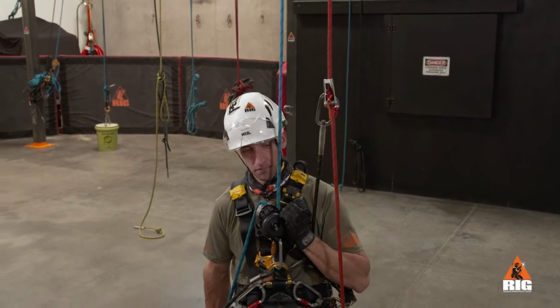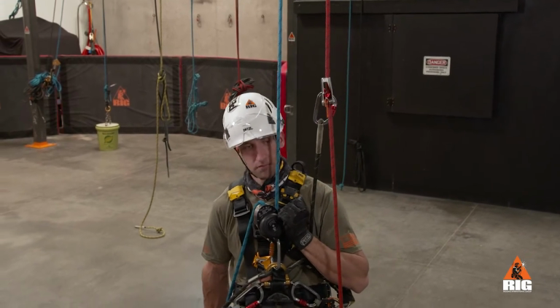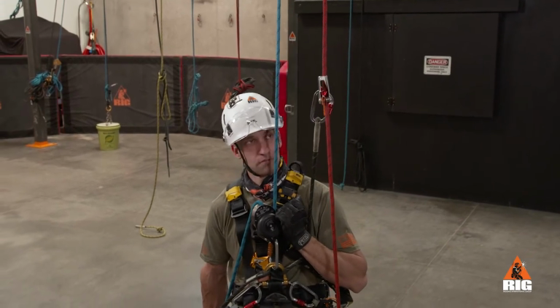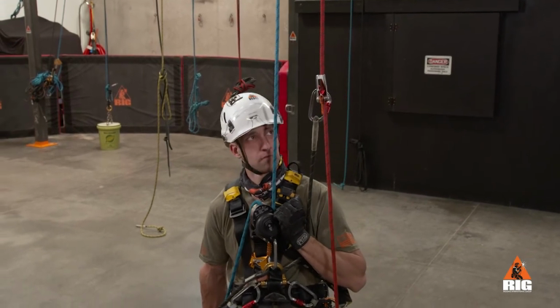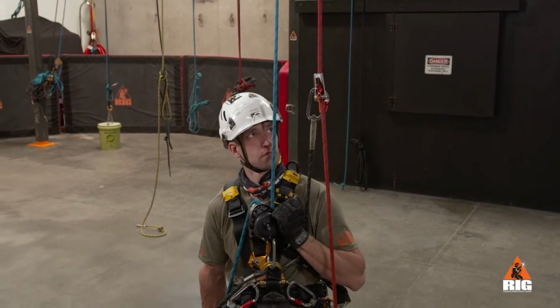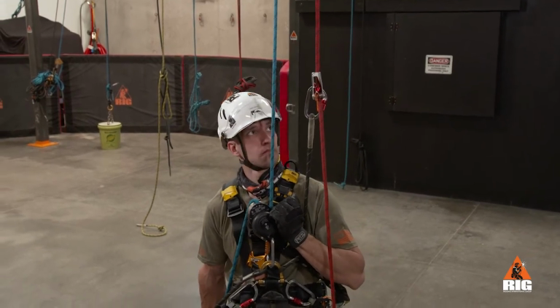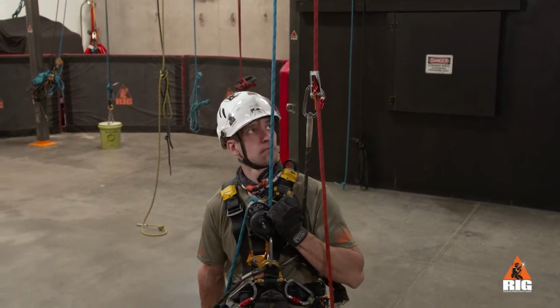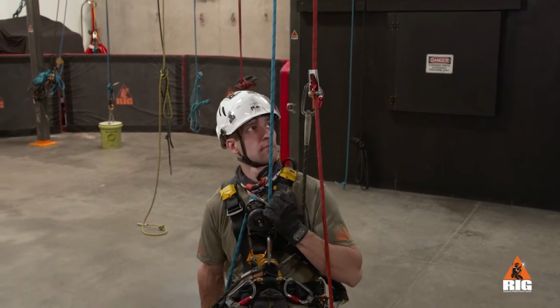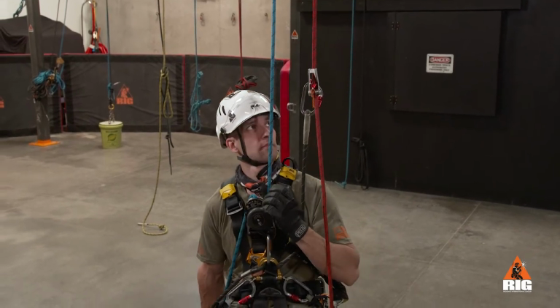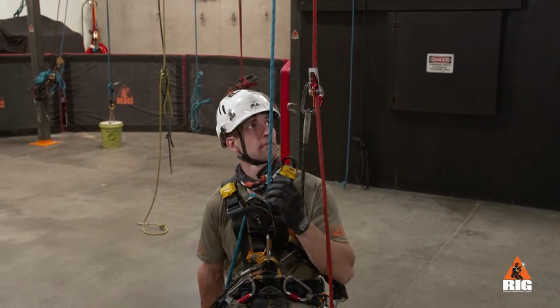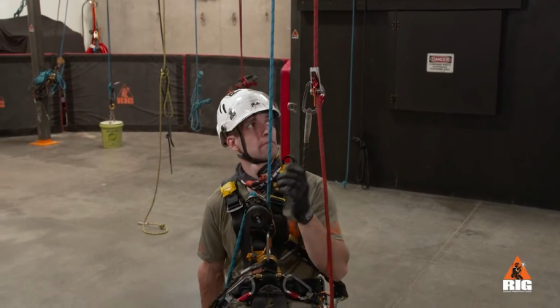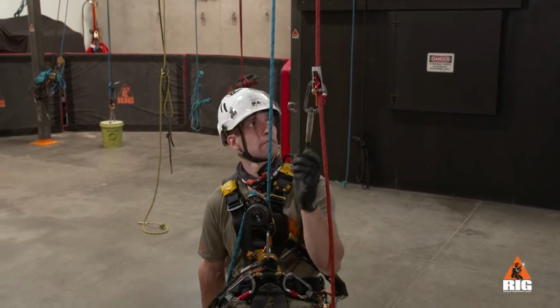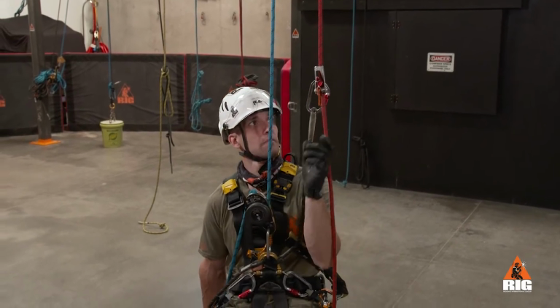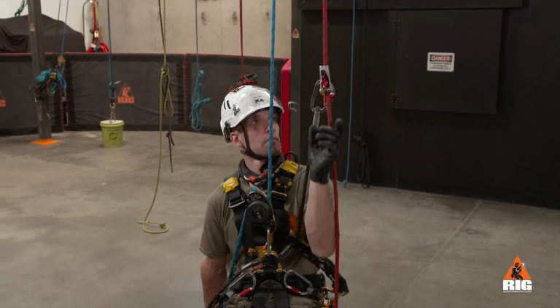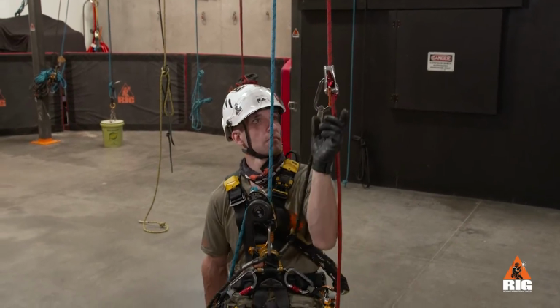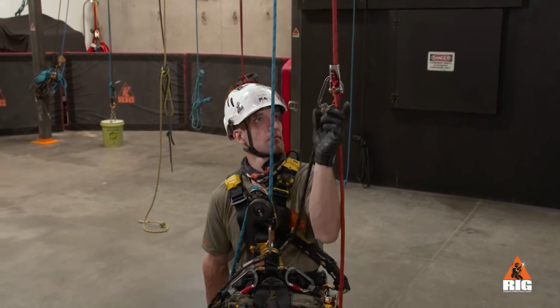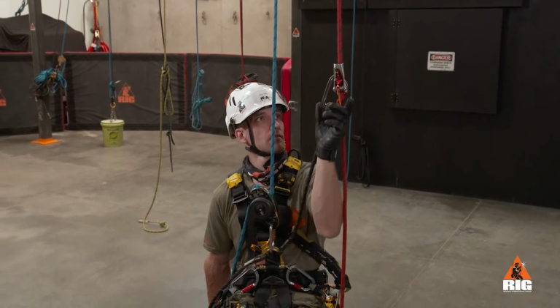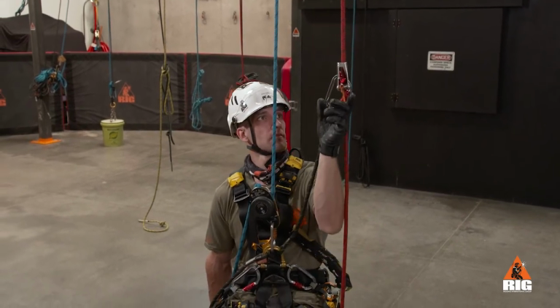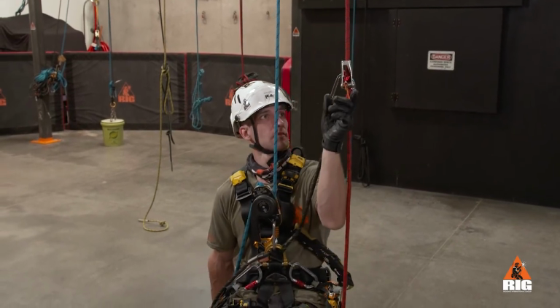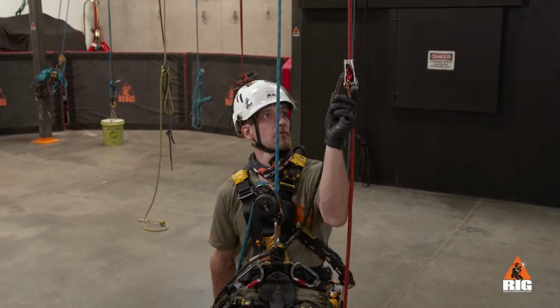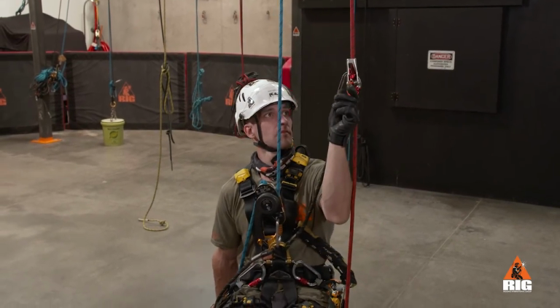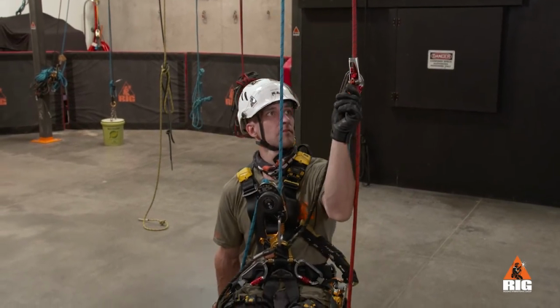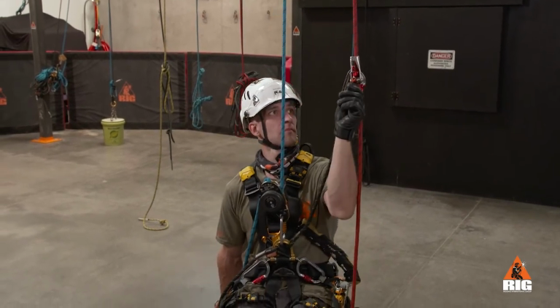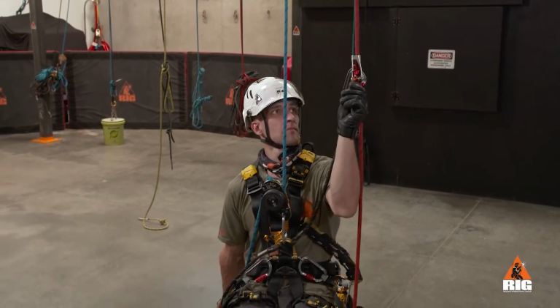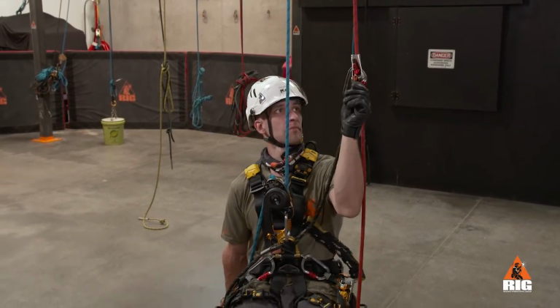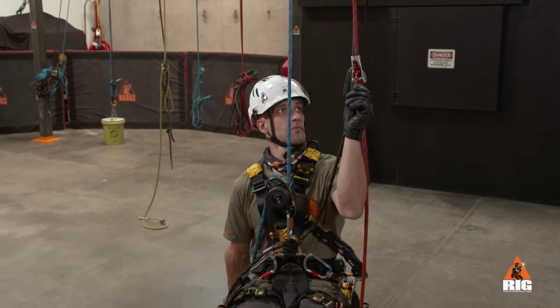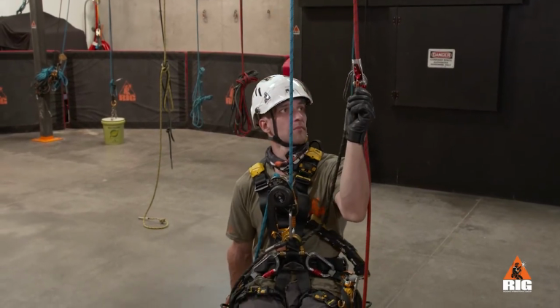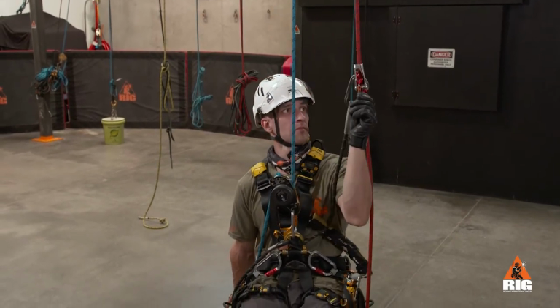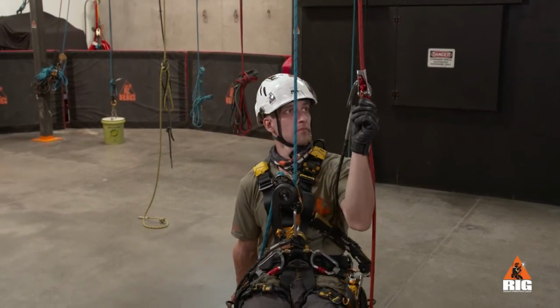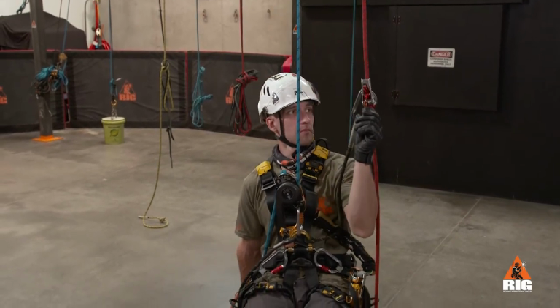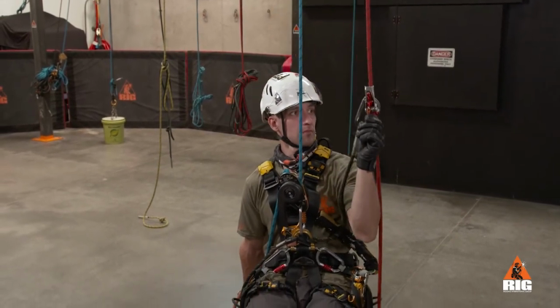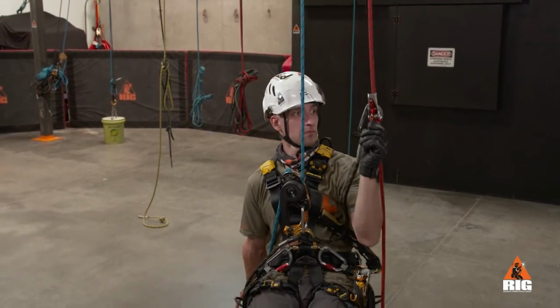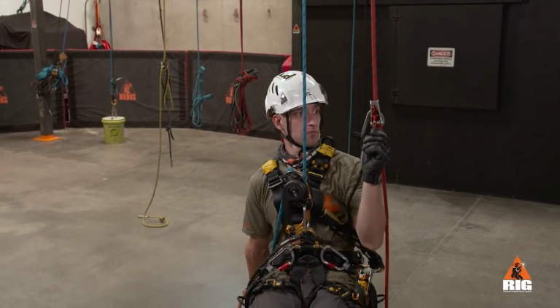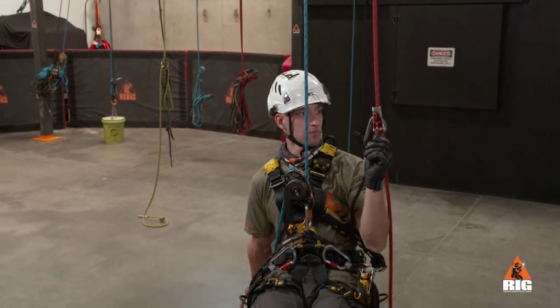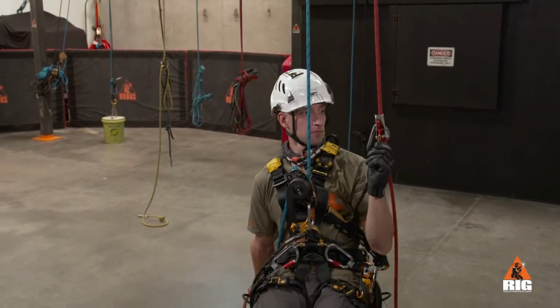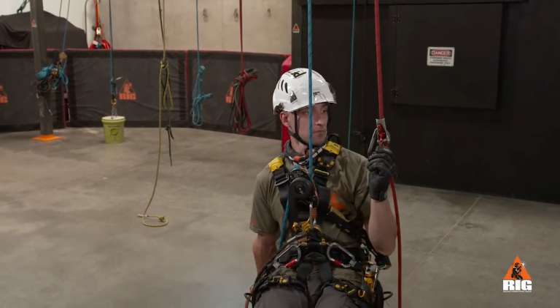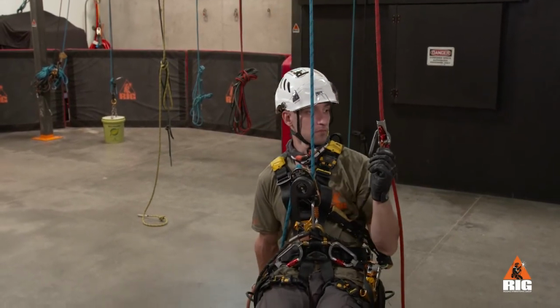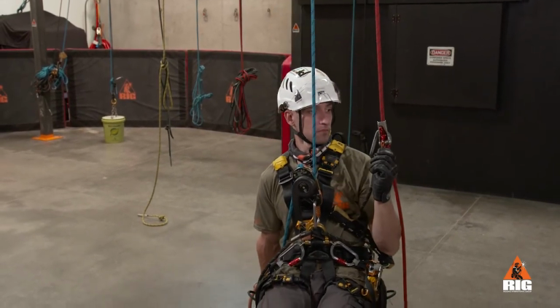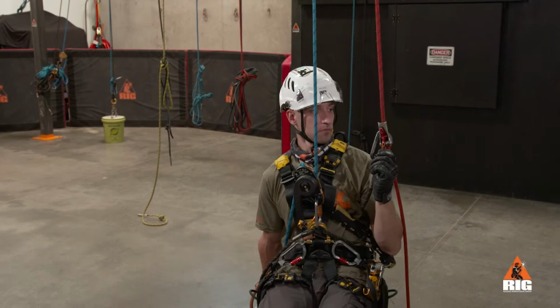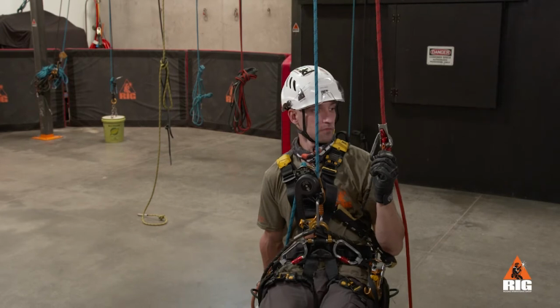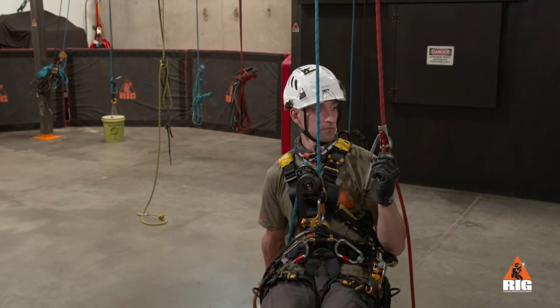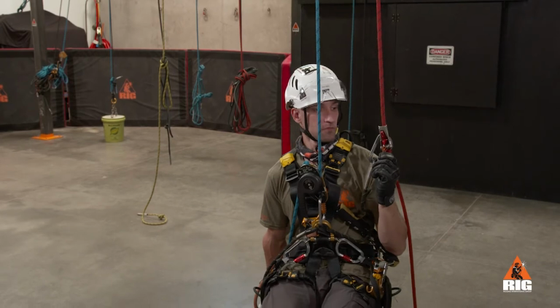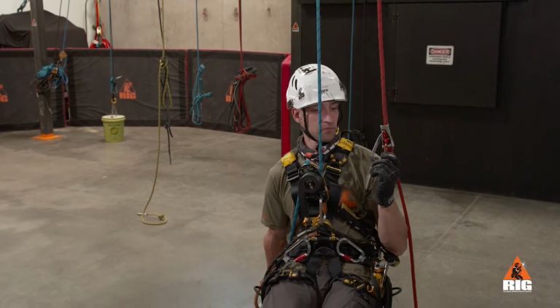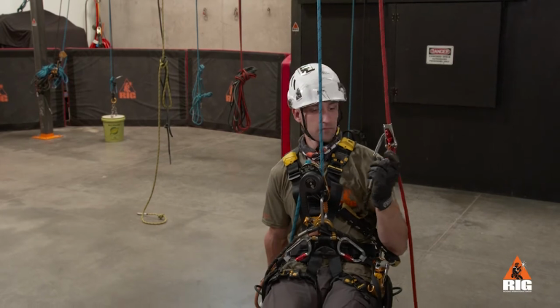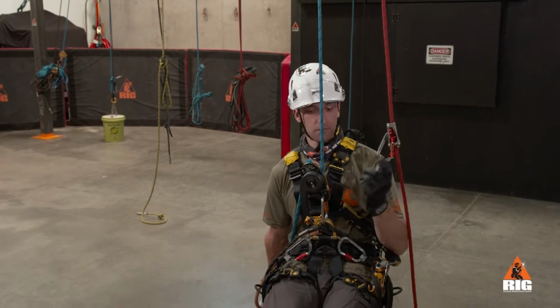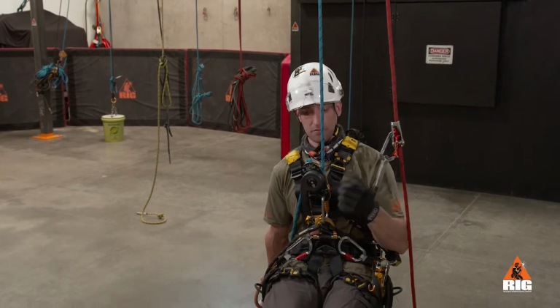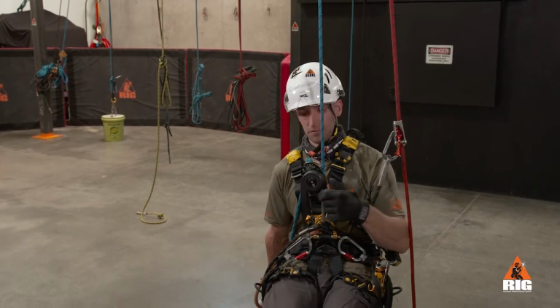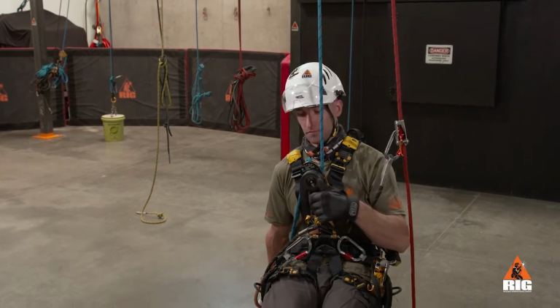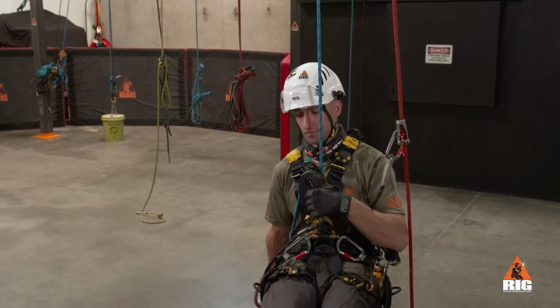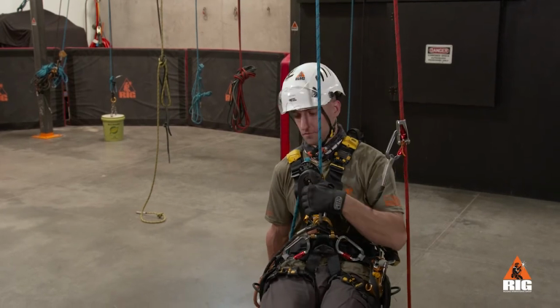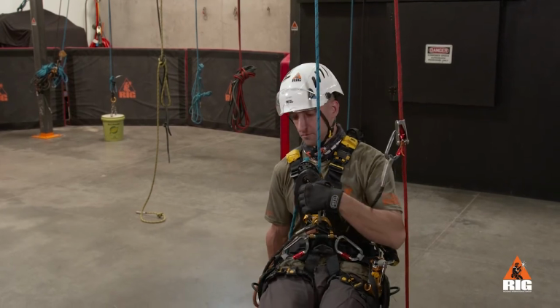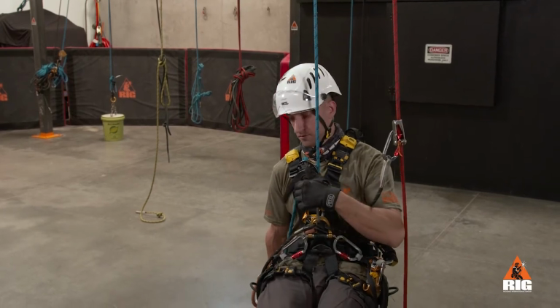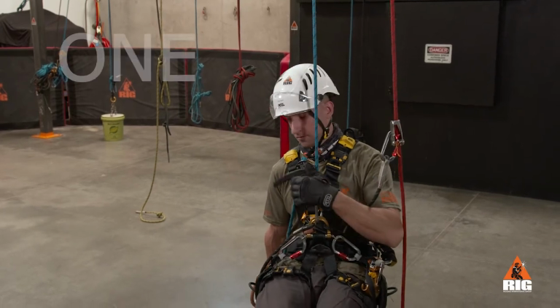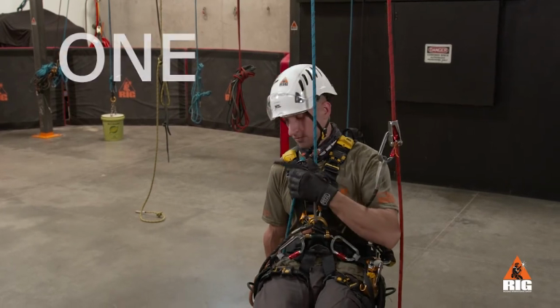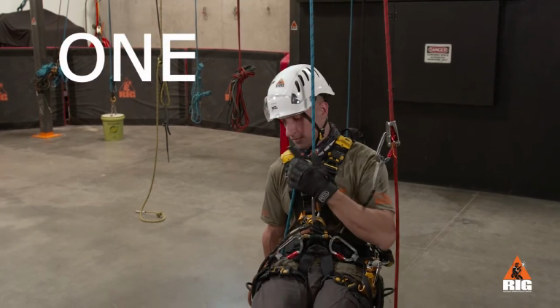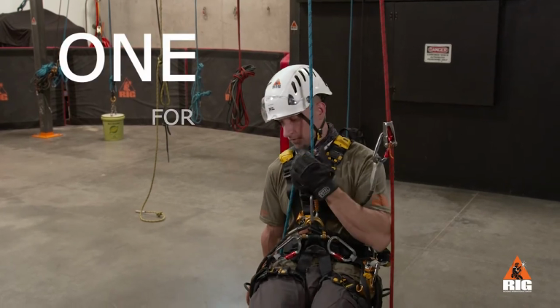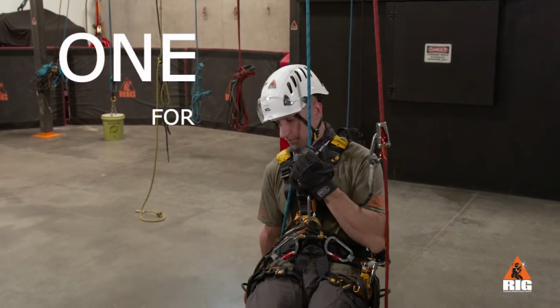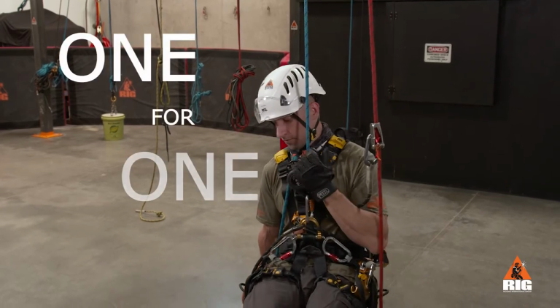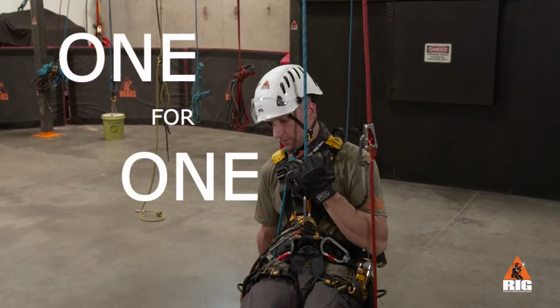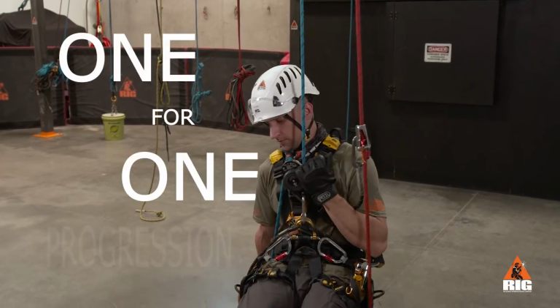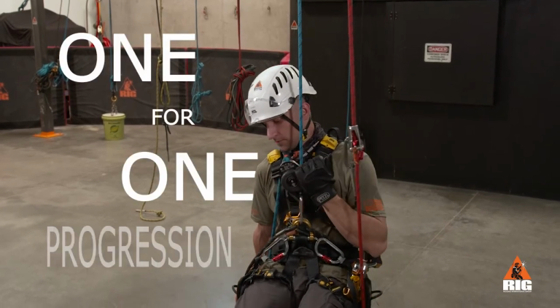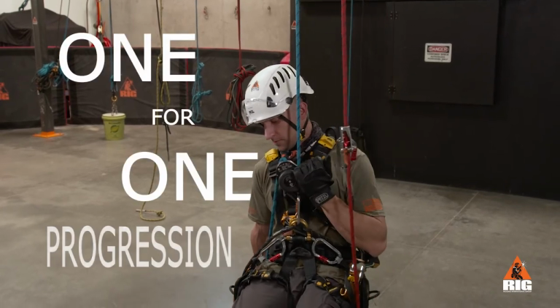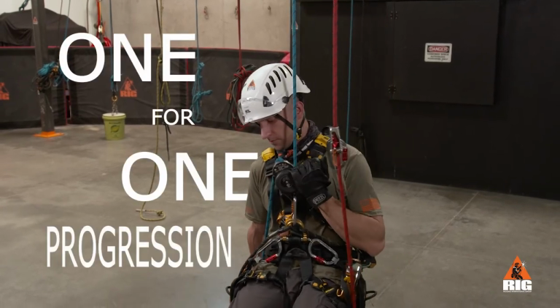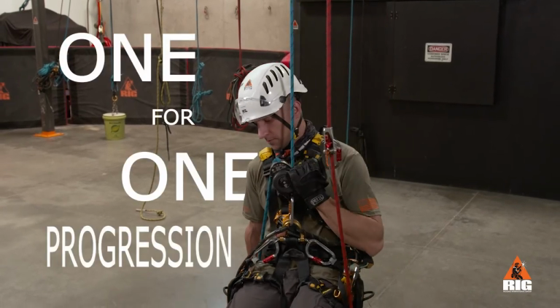During training, we will always operate the Duck R independently of the descender, which we call one-for-one progression.